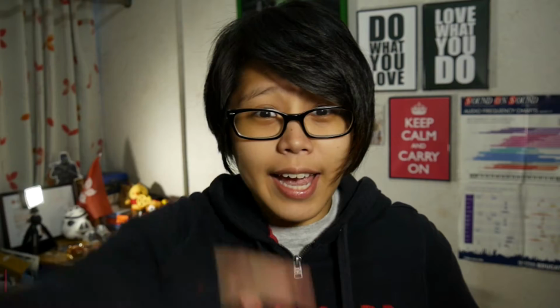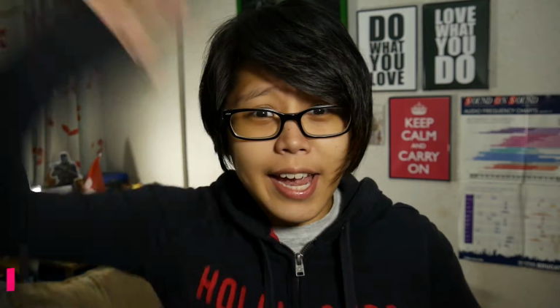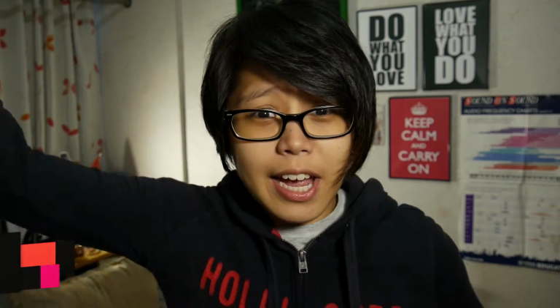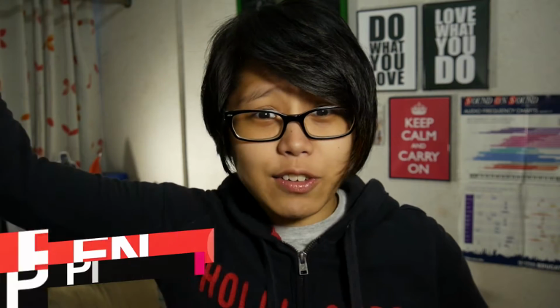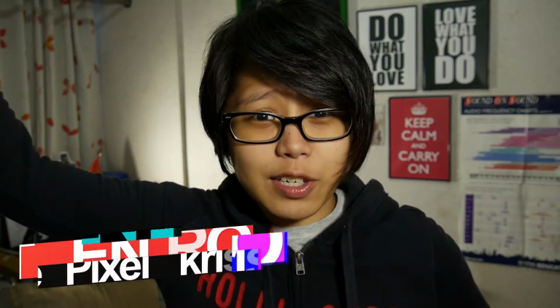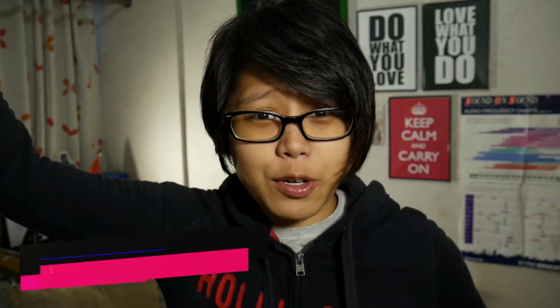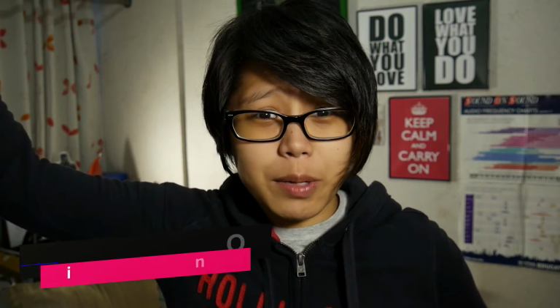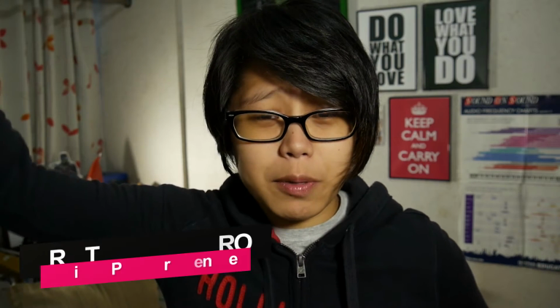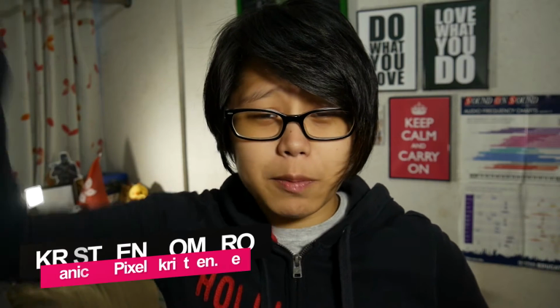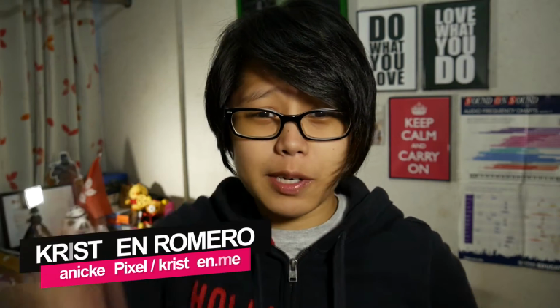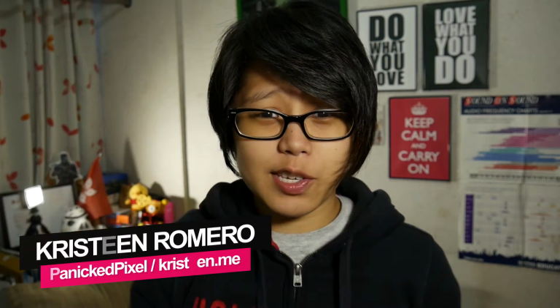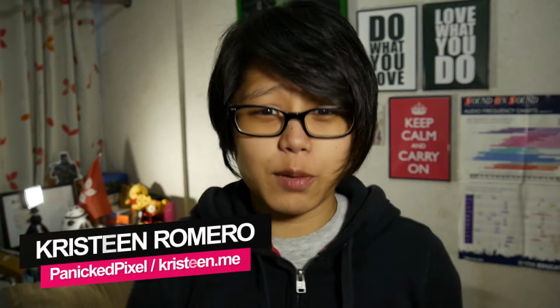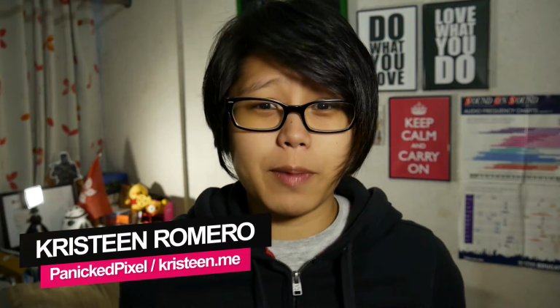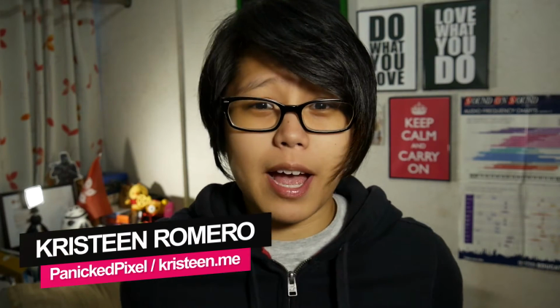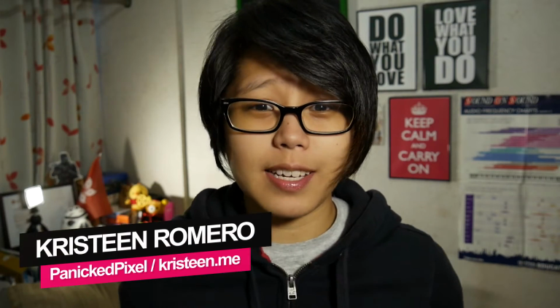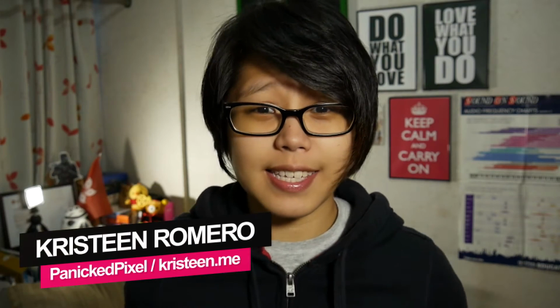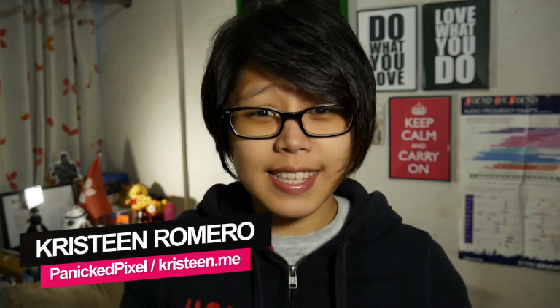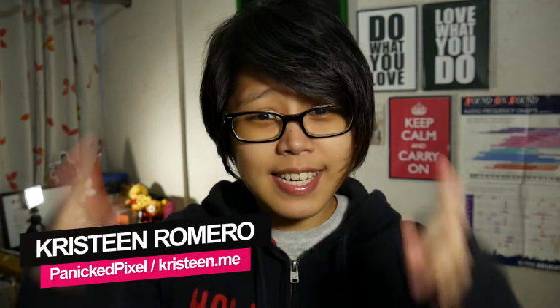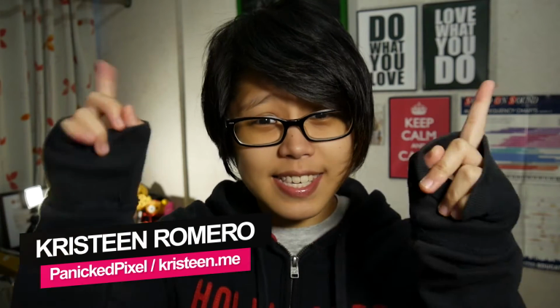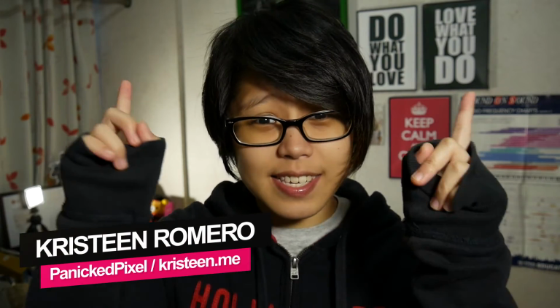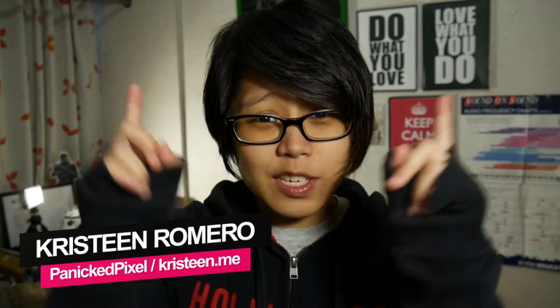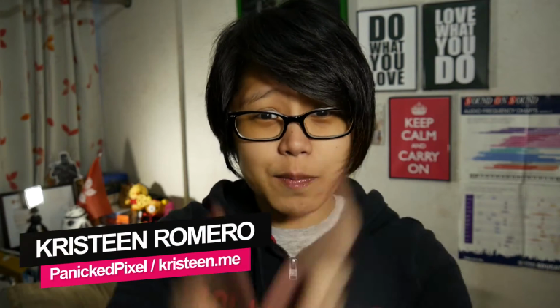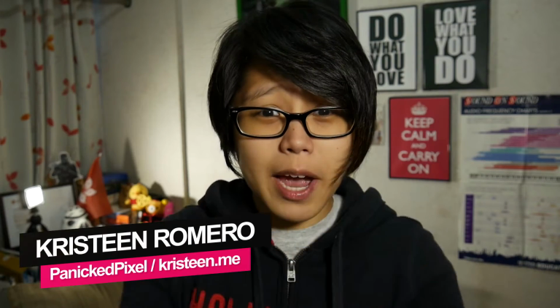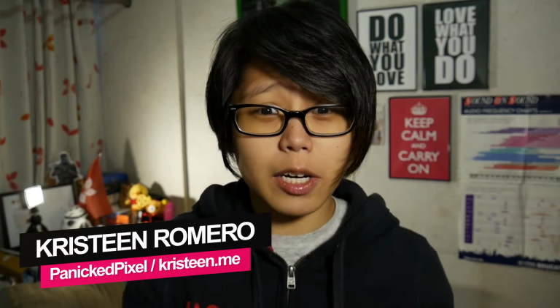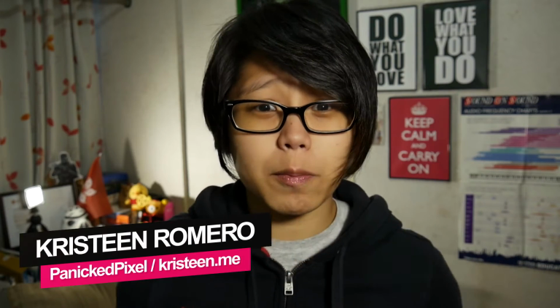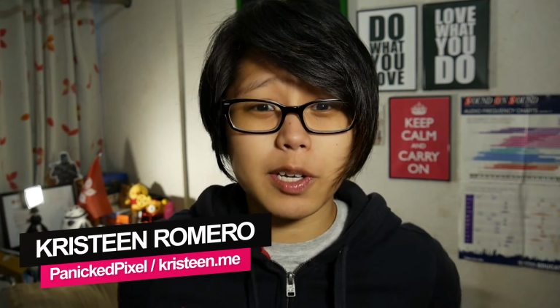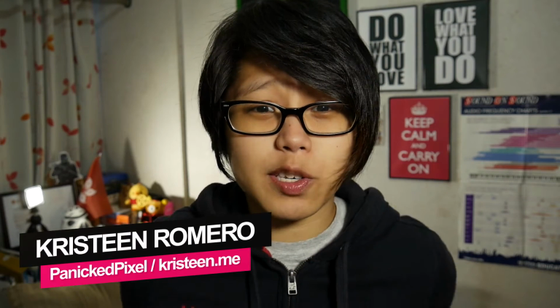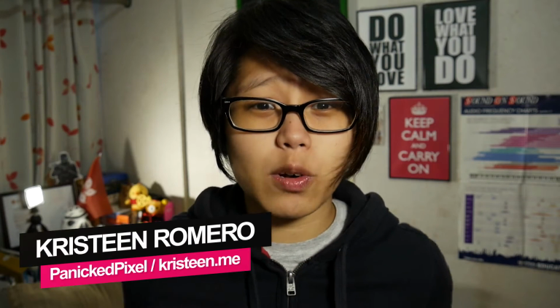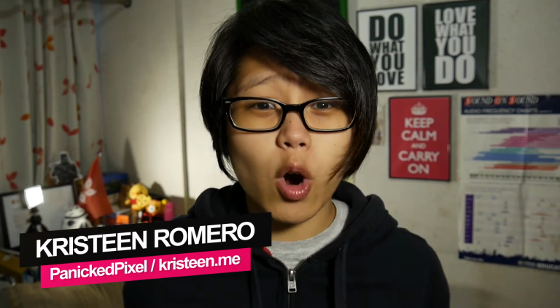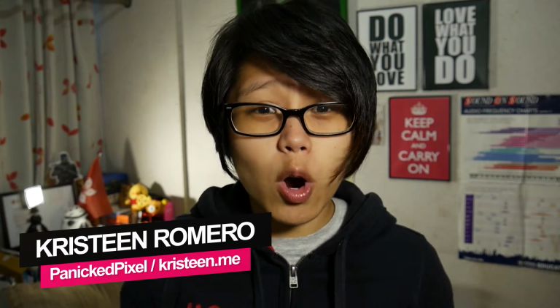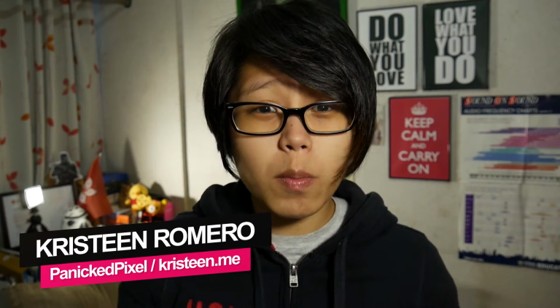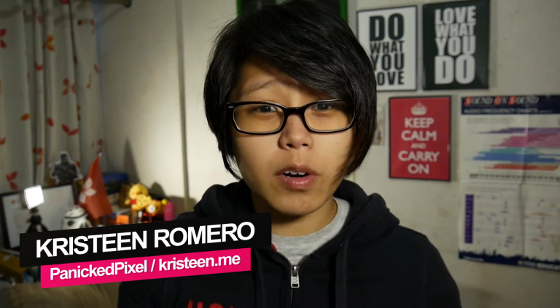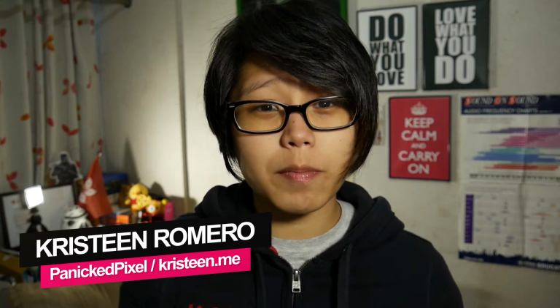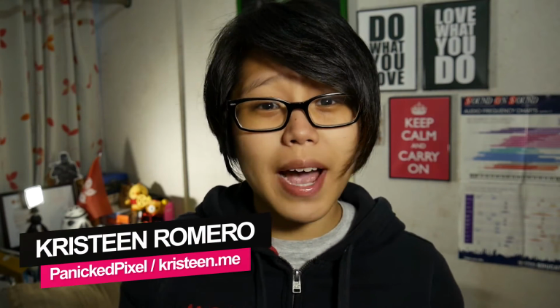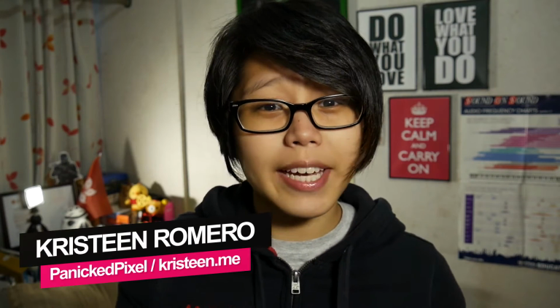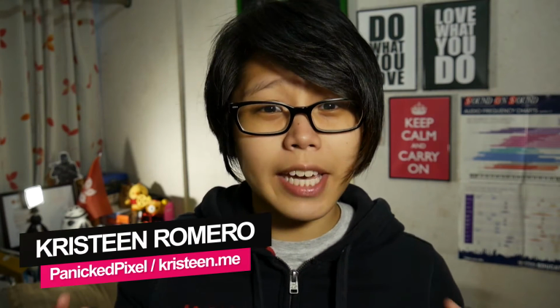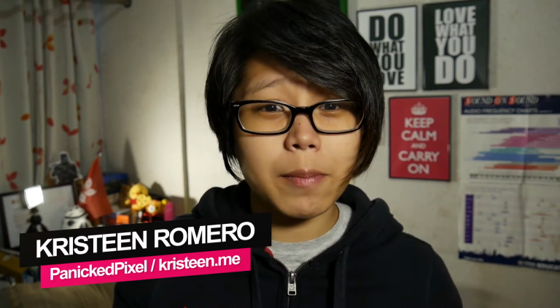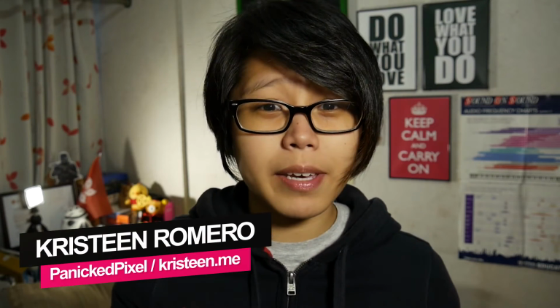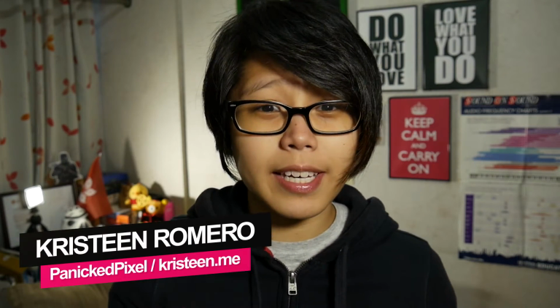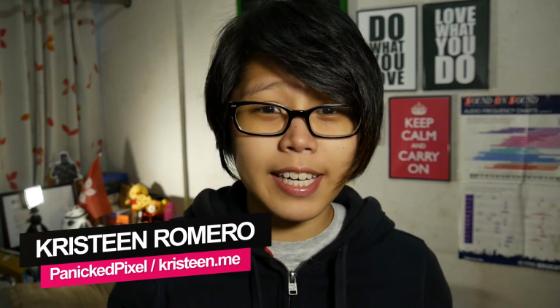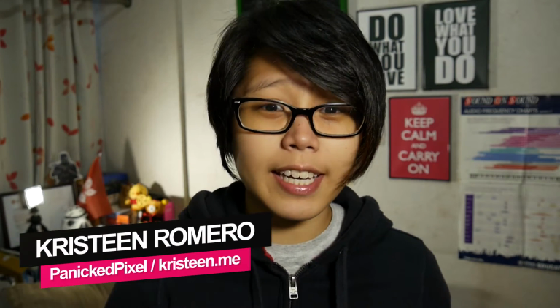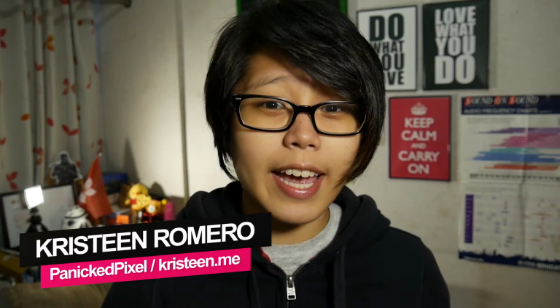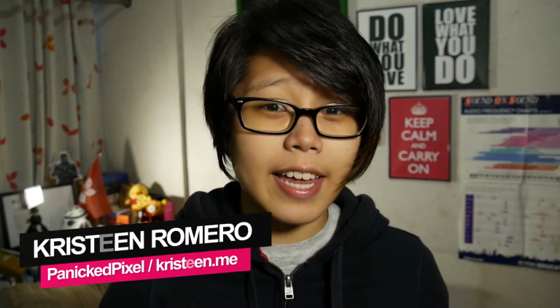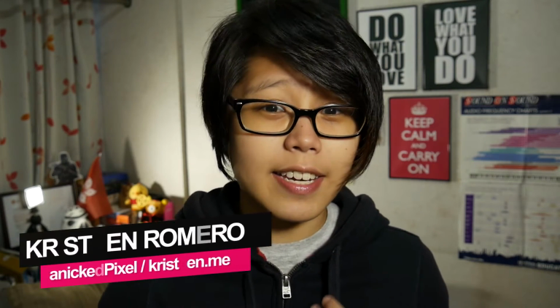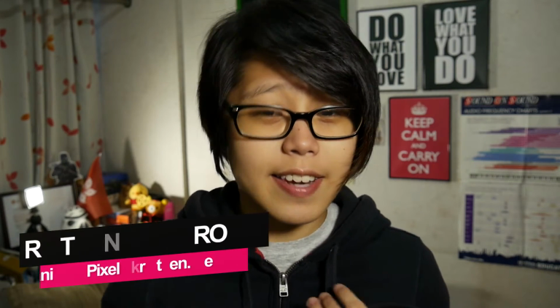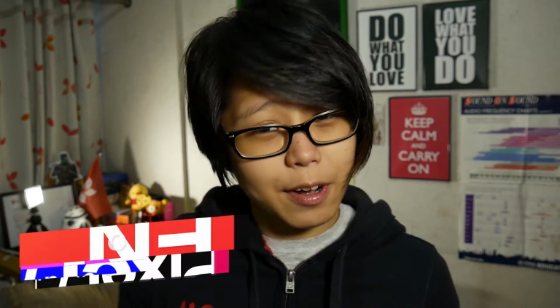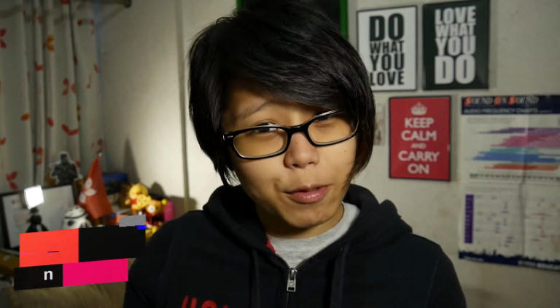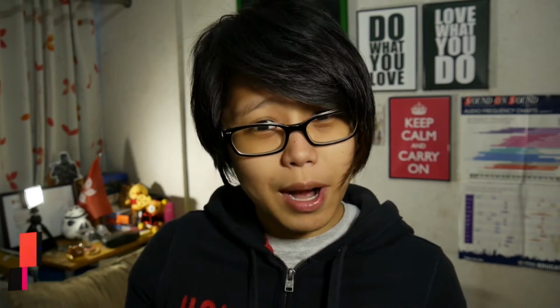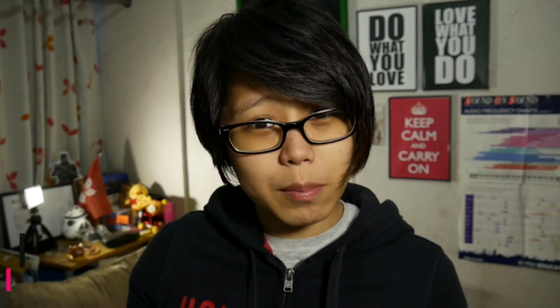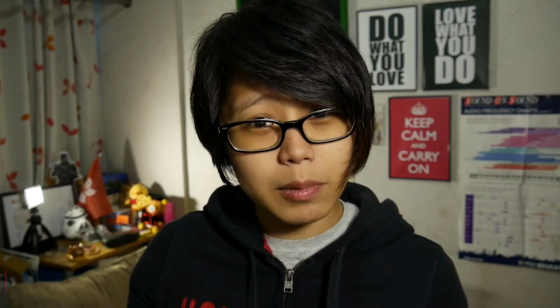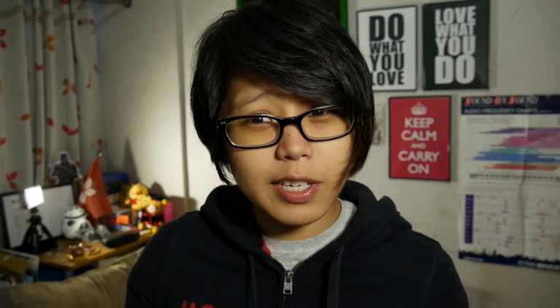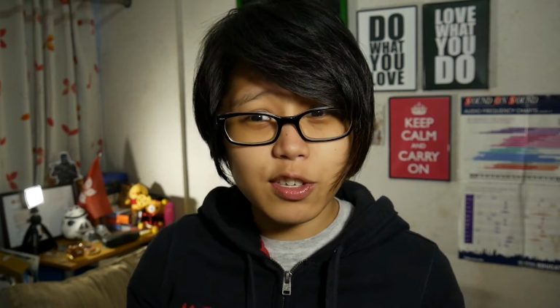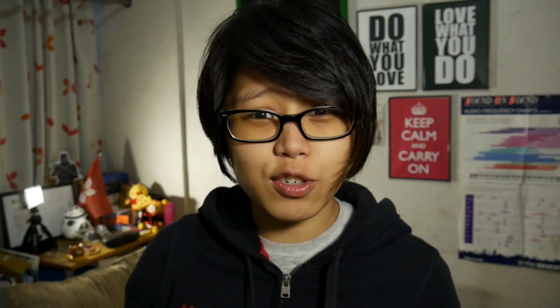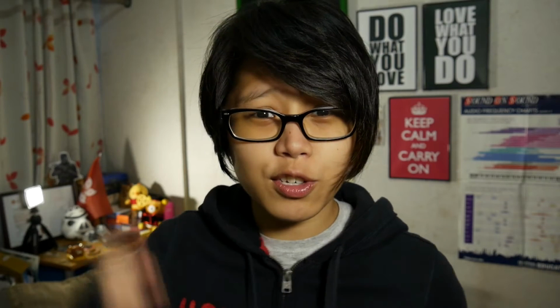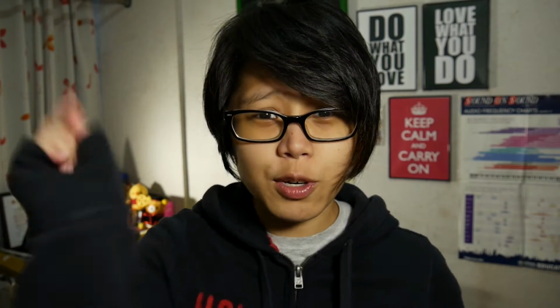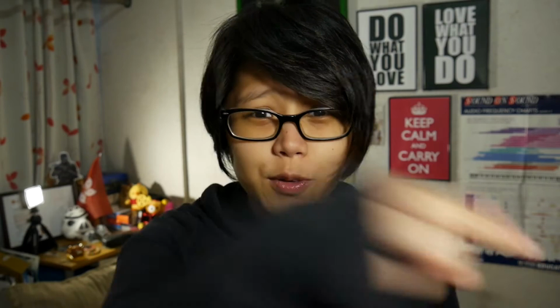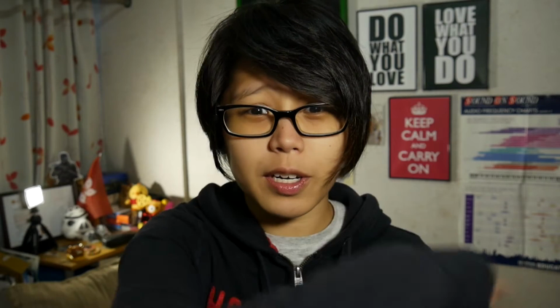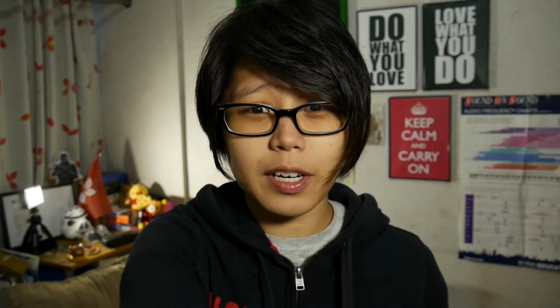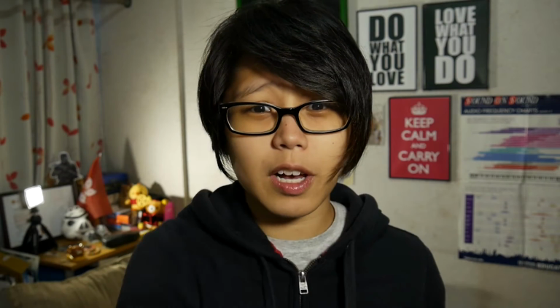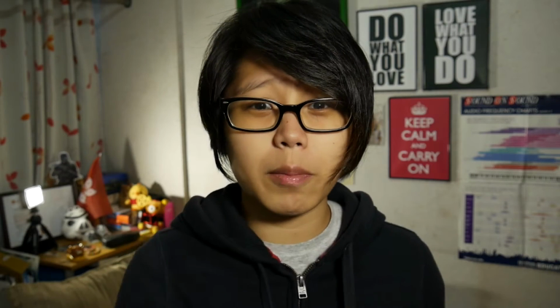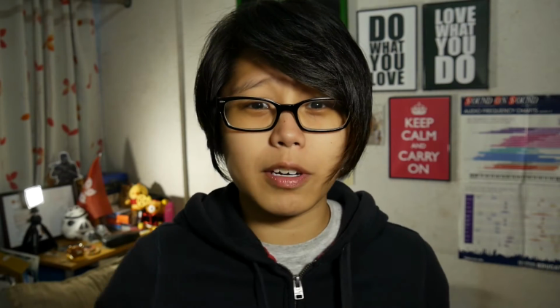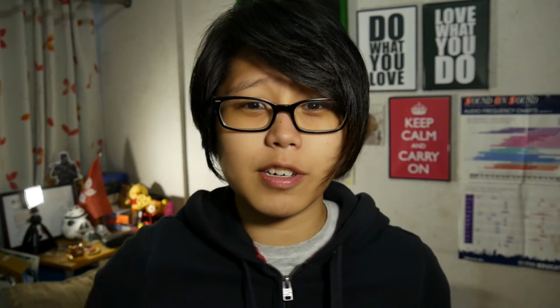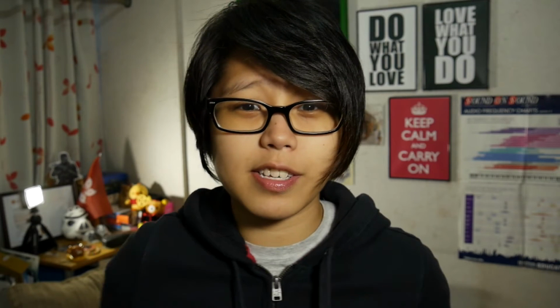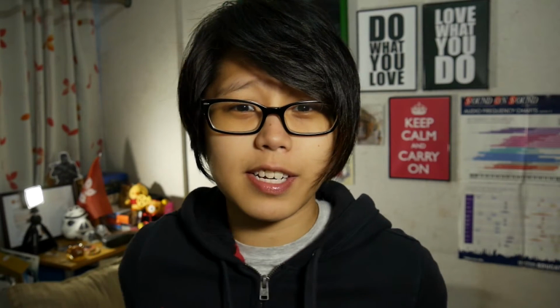Hey, how's it going, Pixel Pals? This is Panic Pixel, home of my gaming, geek and tech ramblings. You can call me Christine.